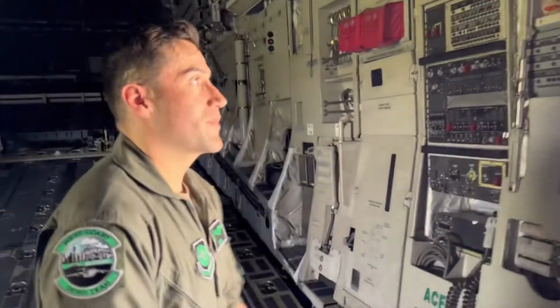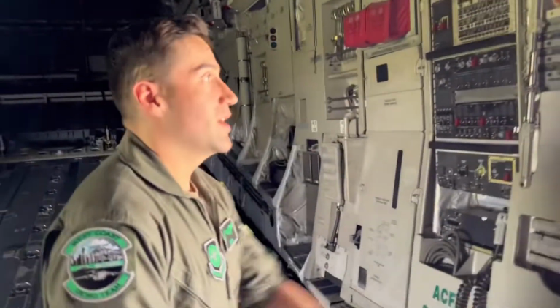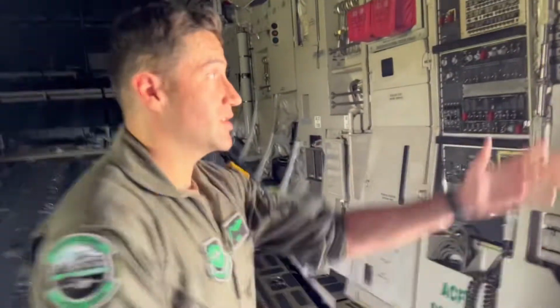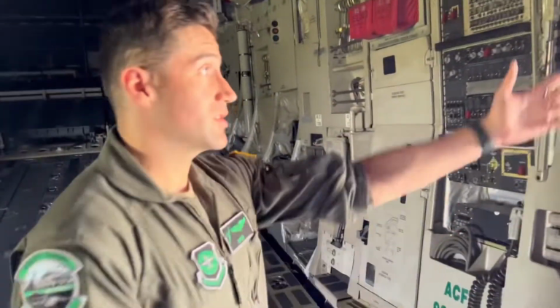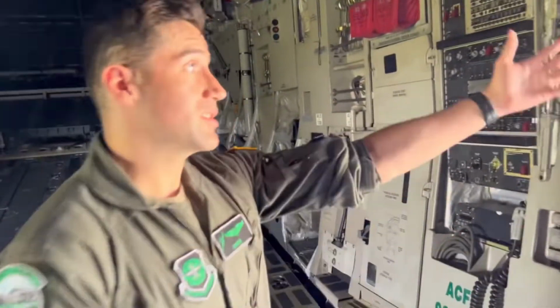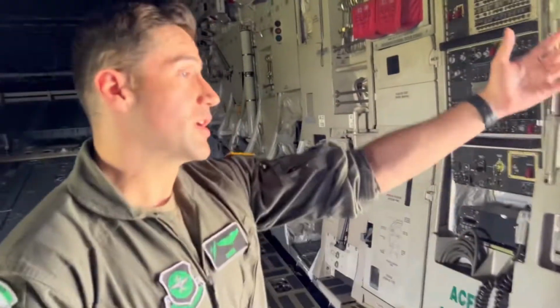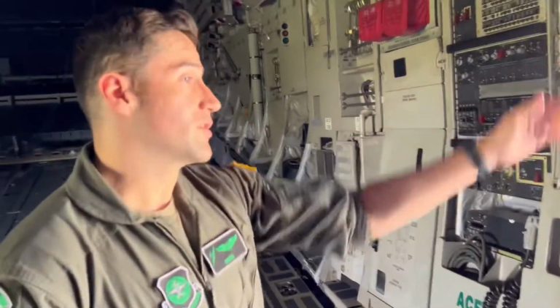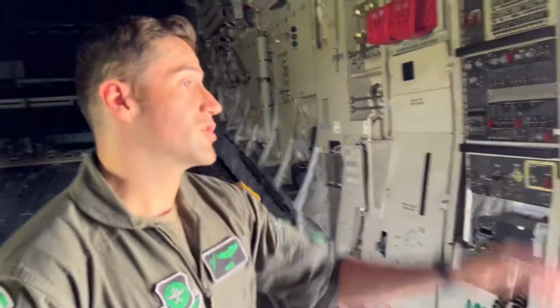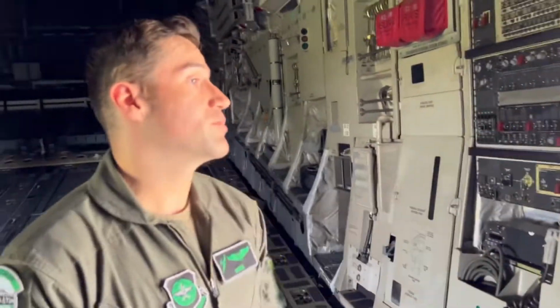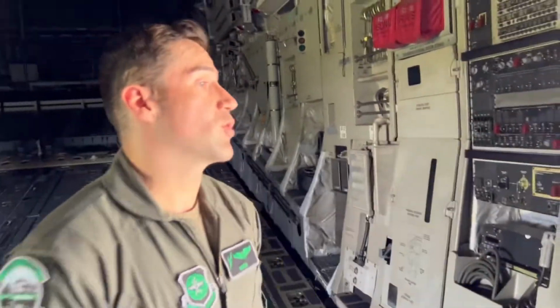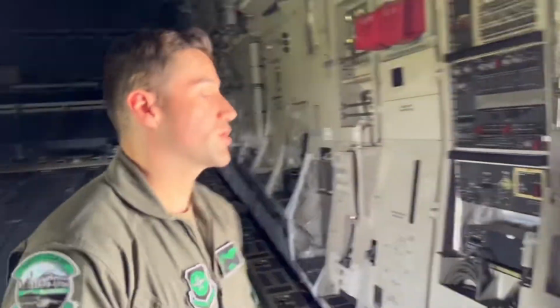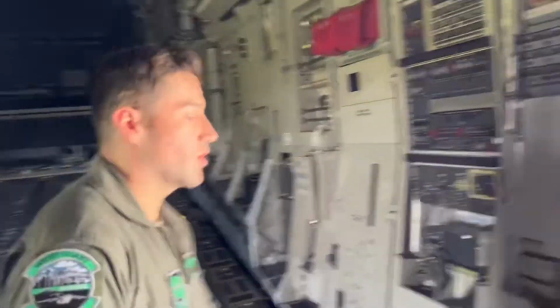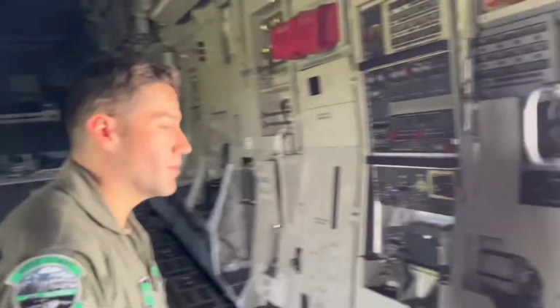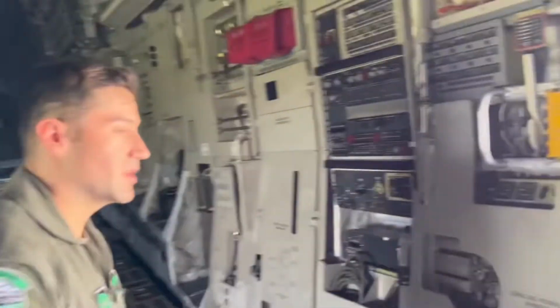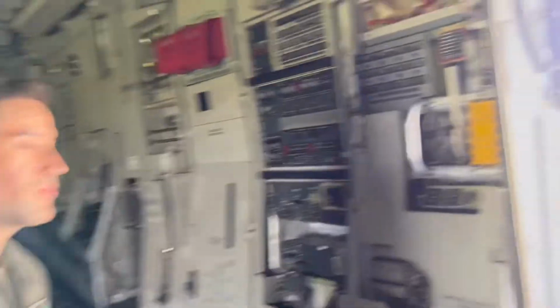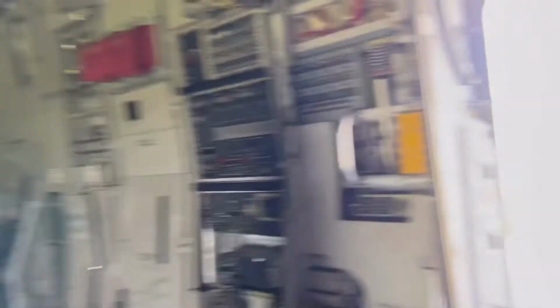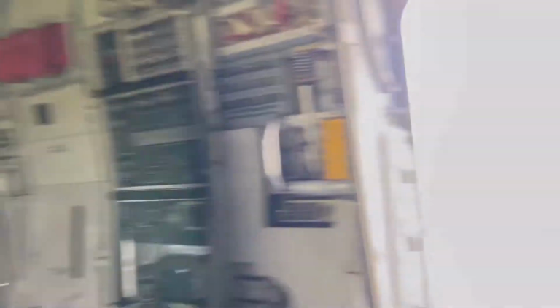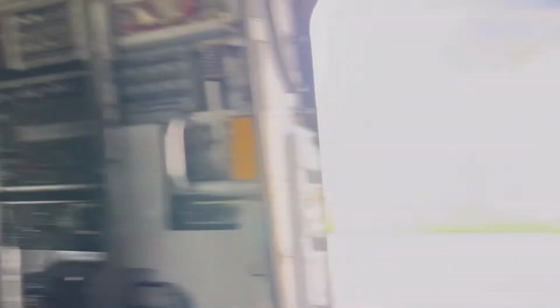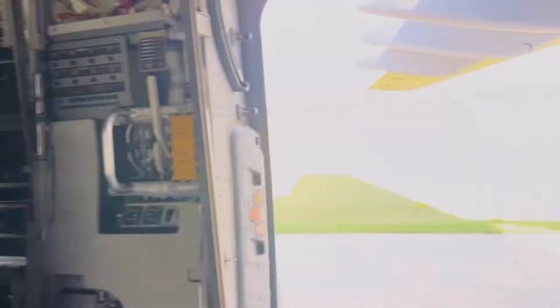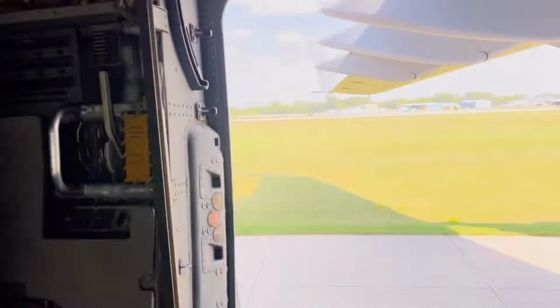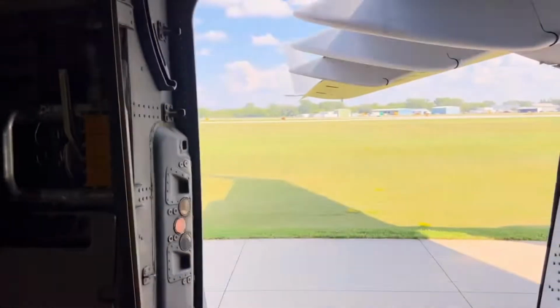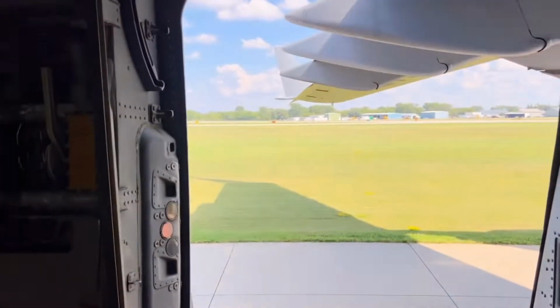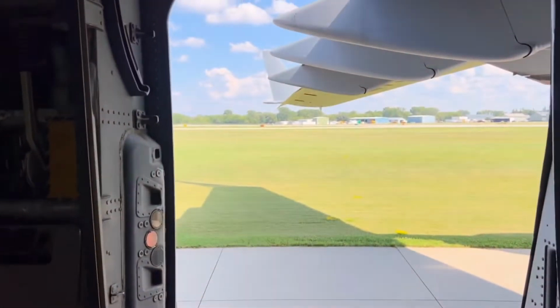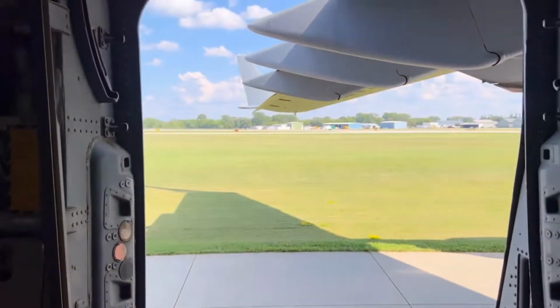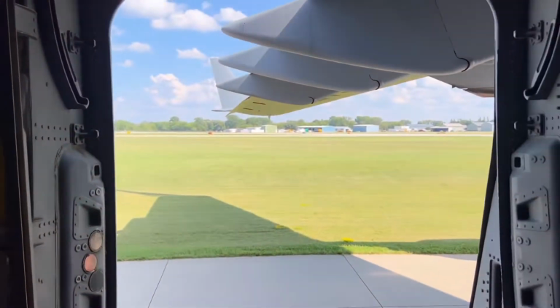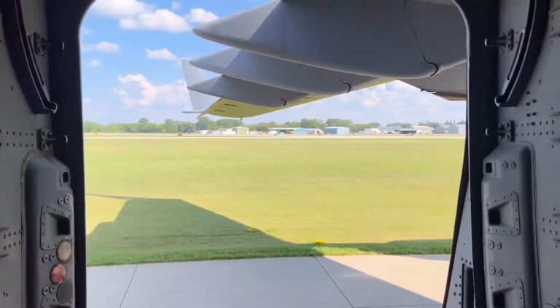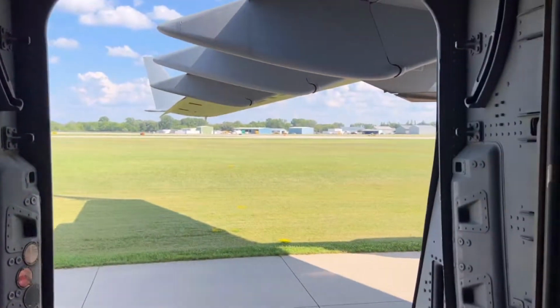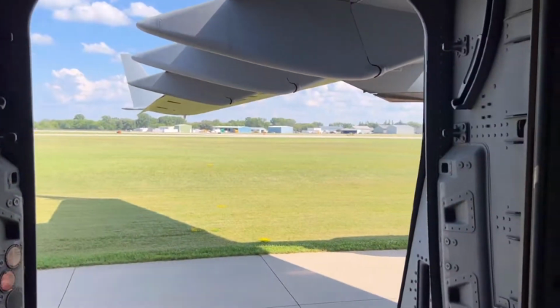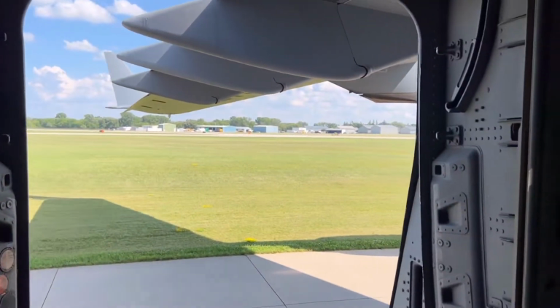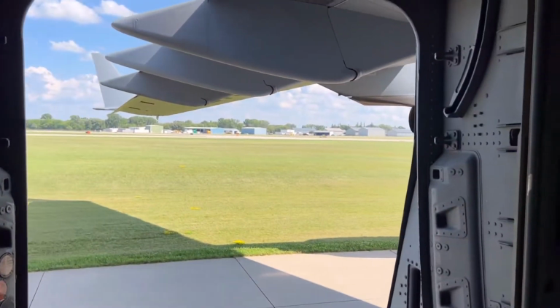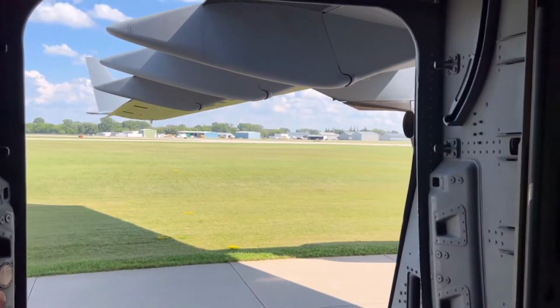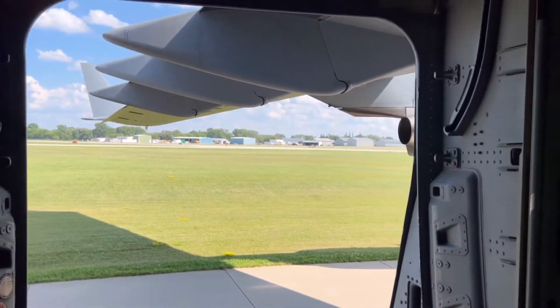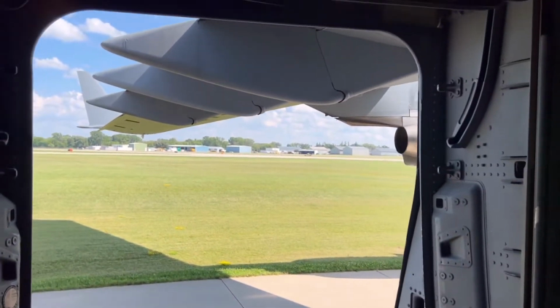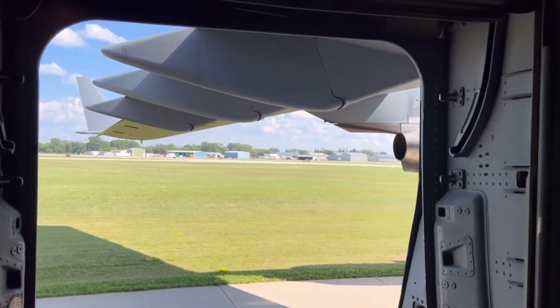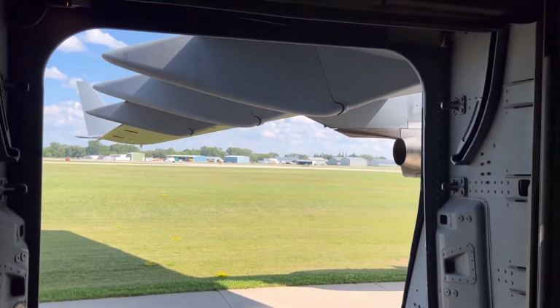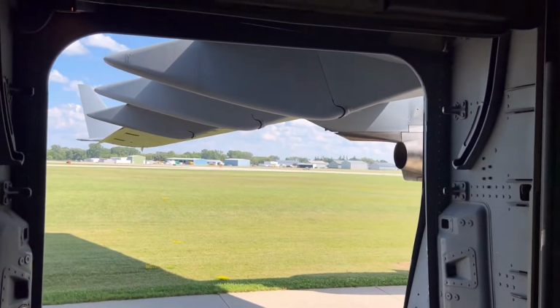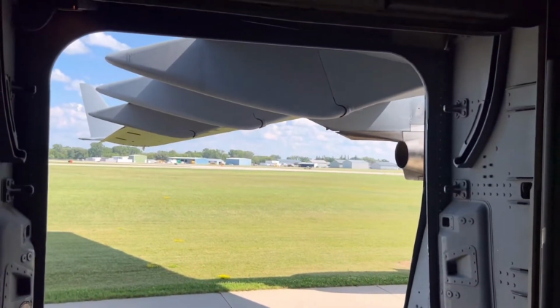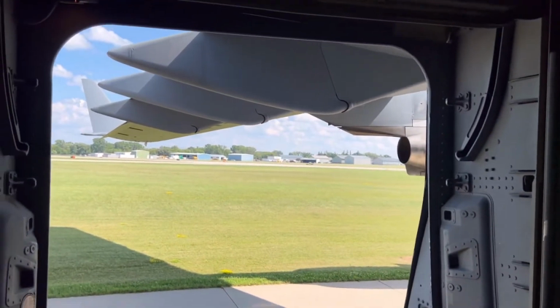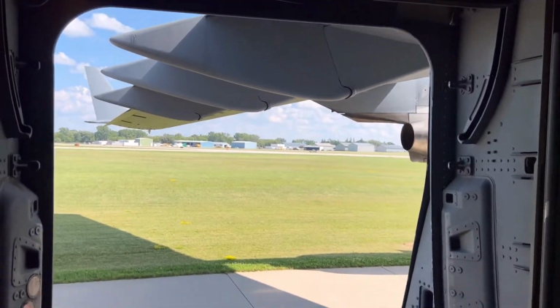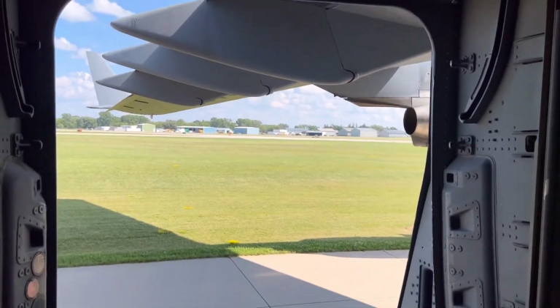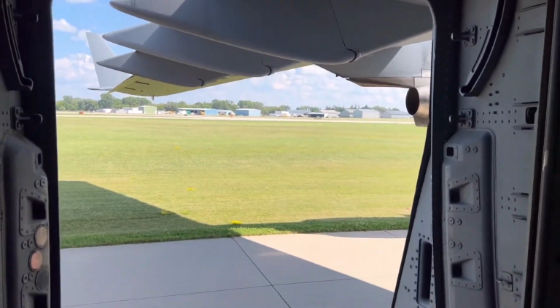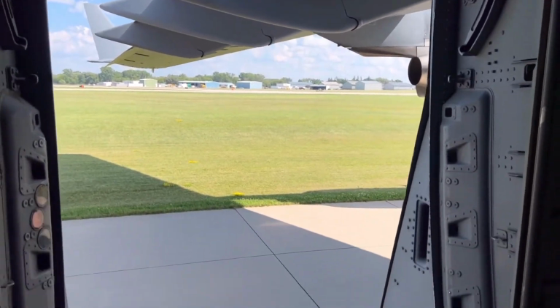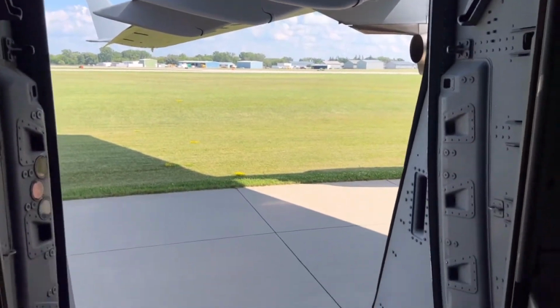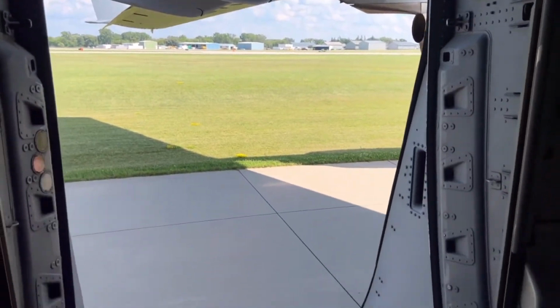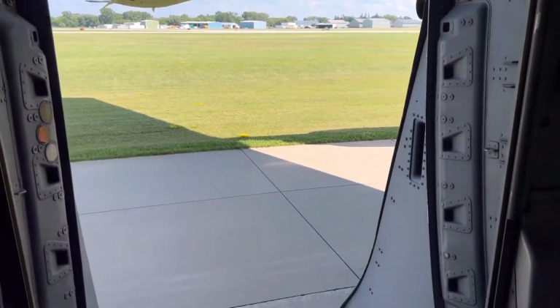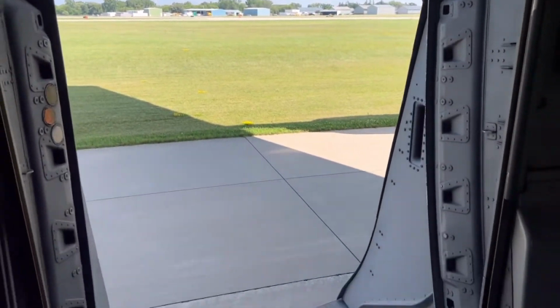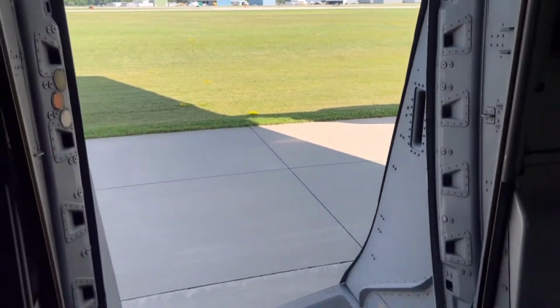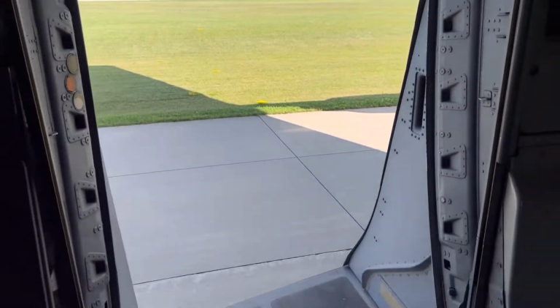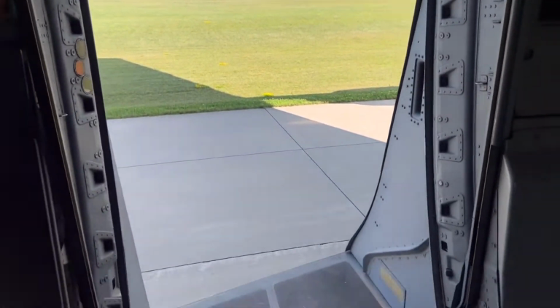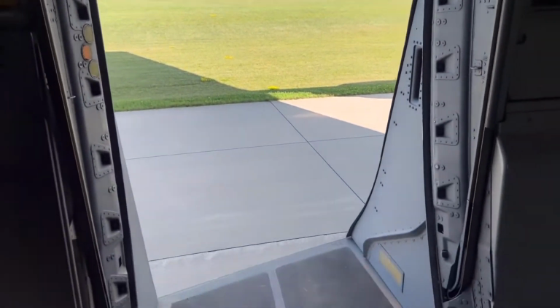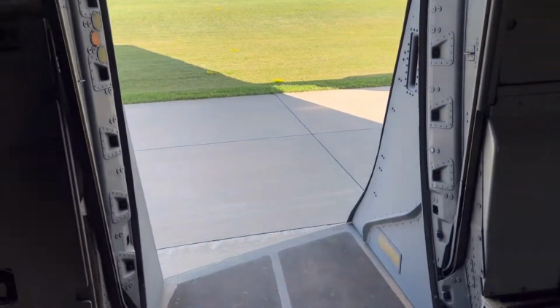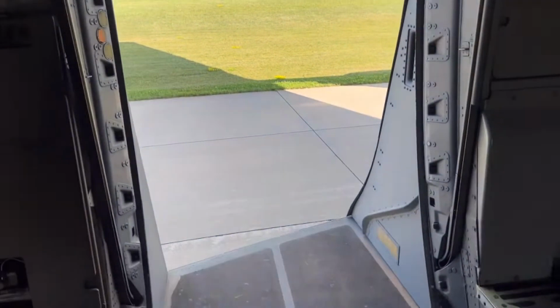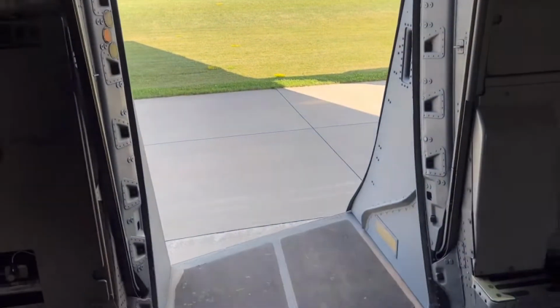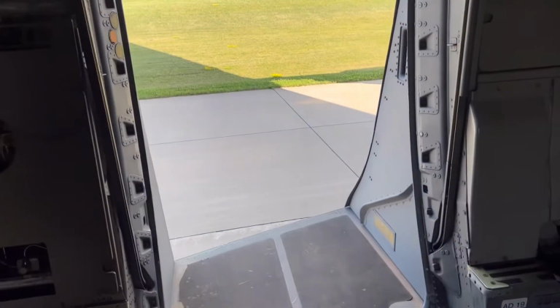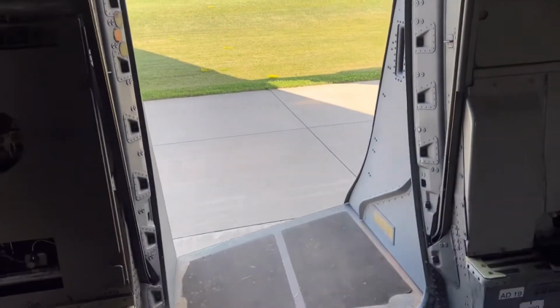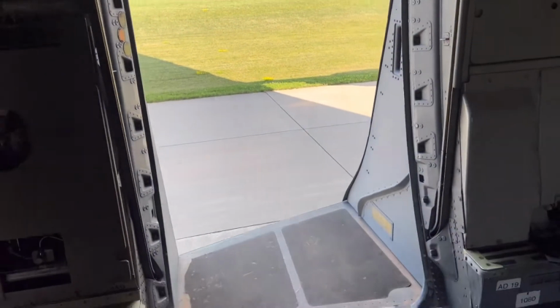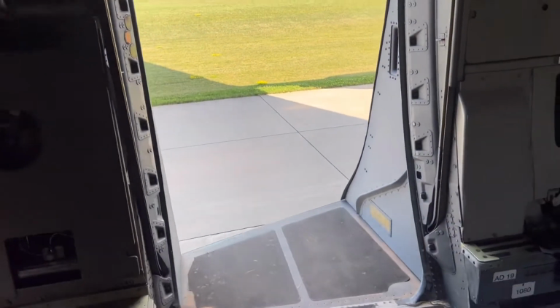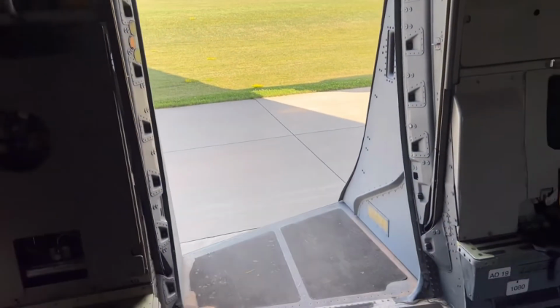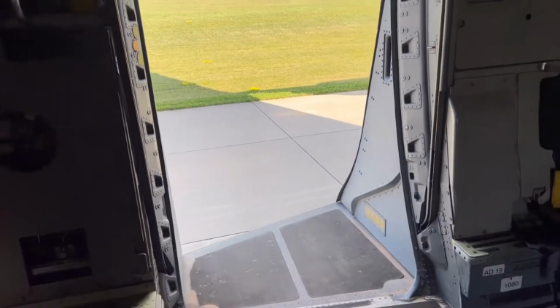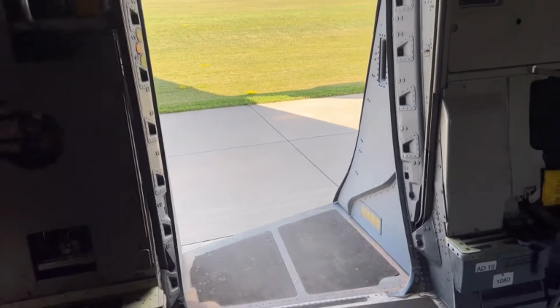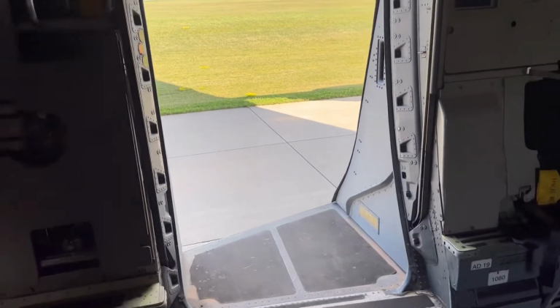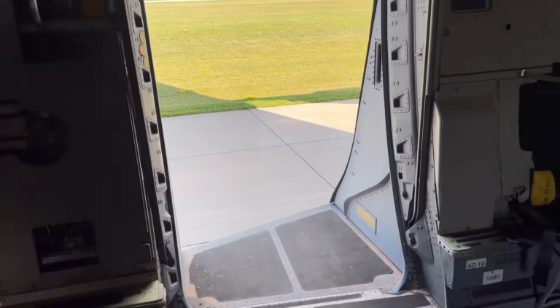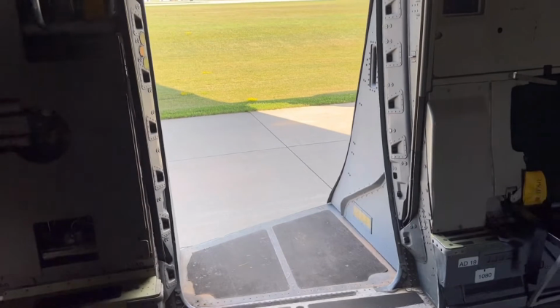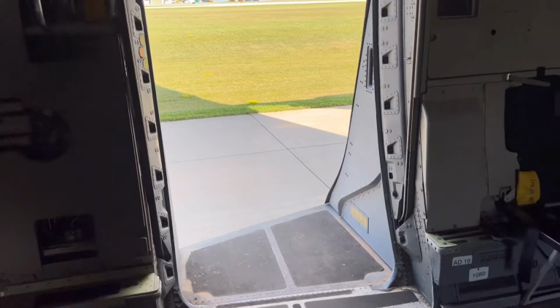As you can see, we have the troop doors open. We have some of our jumpers — our parachuters that come out or jump out of these doors. Very fun to see.